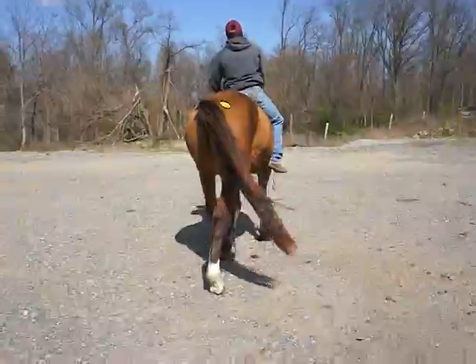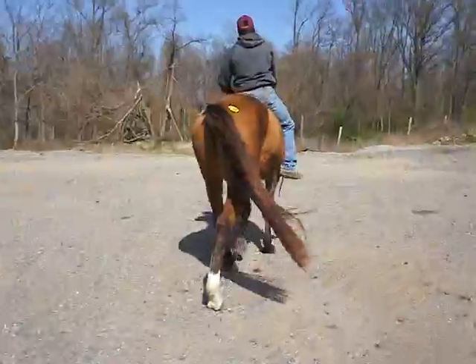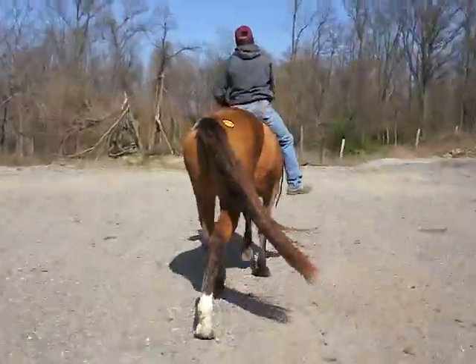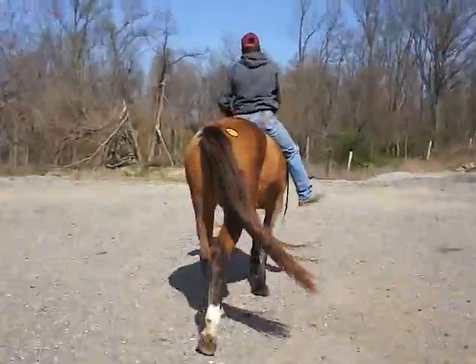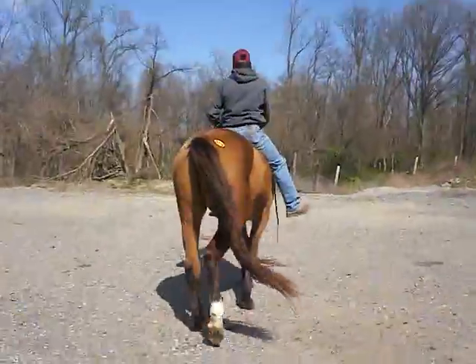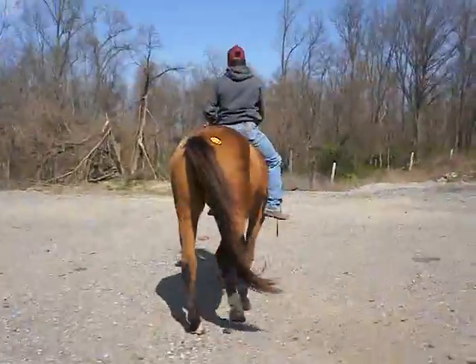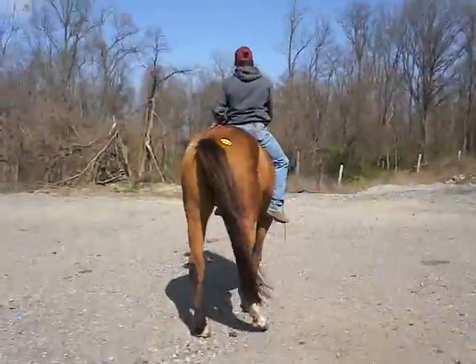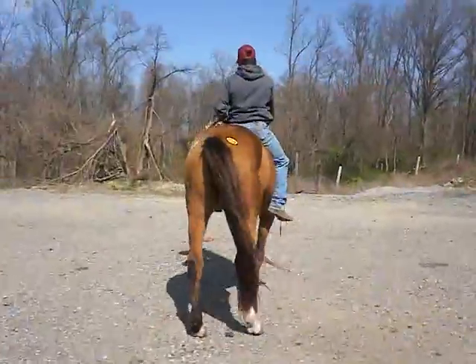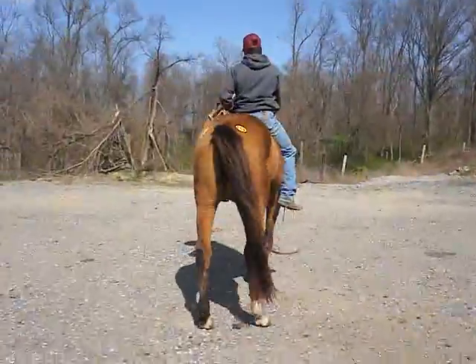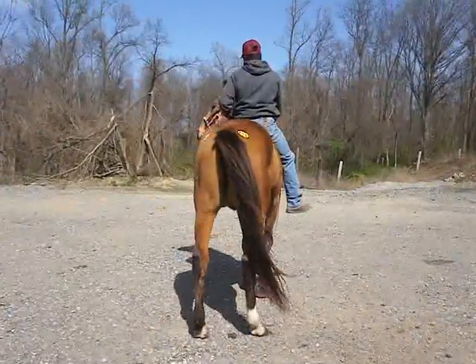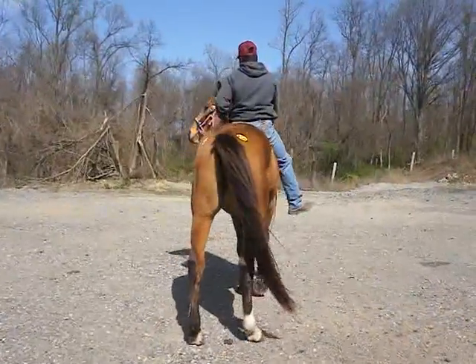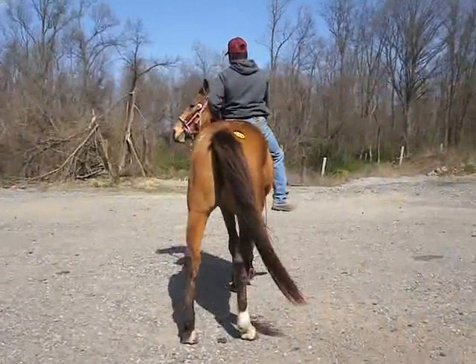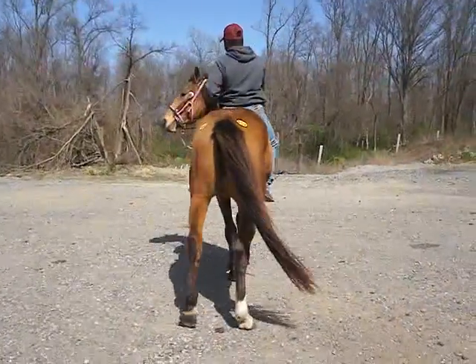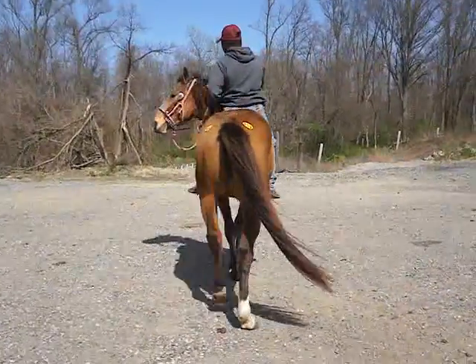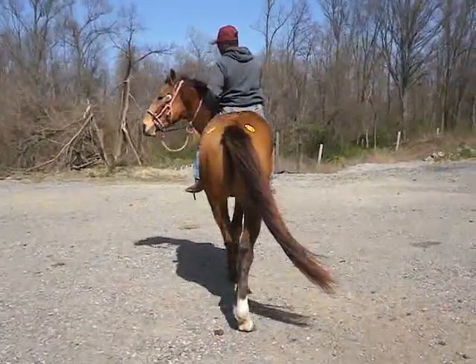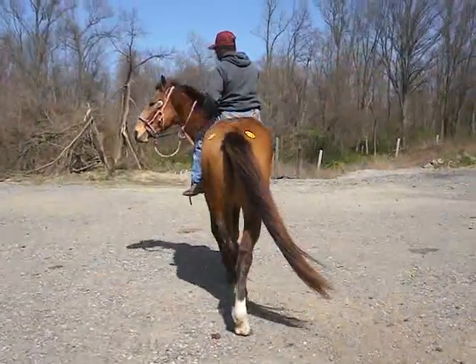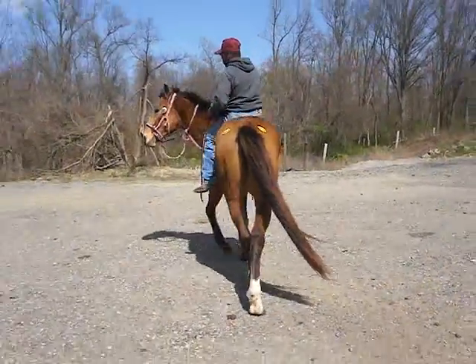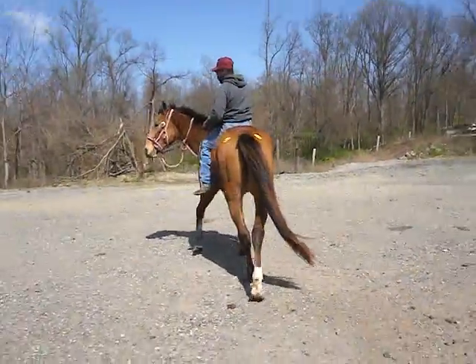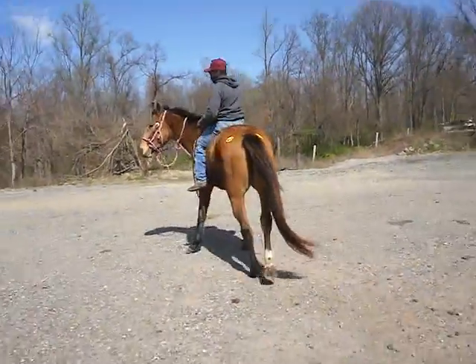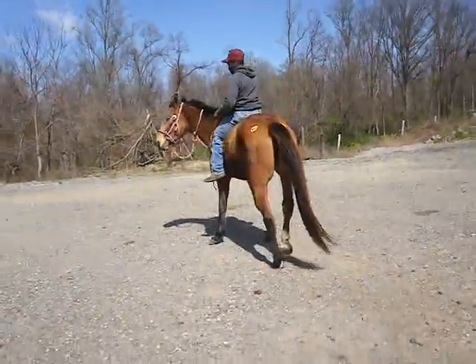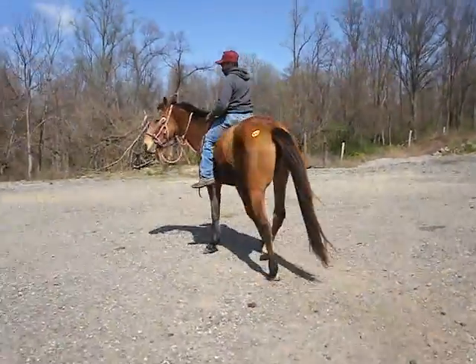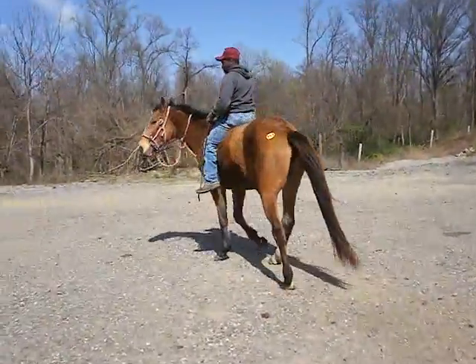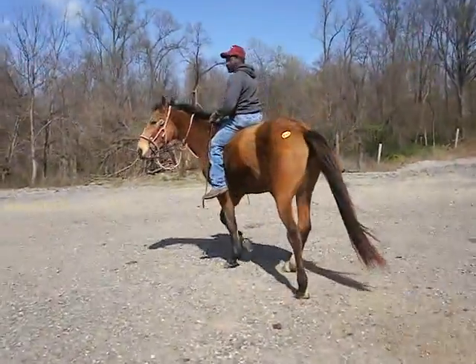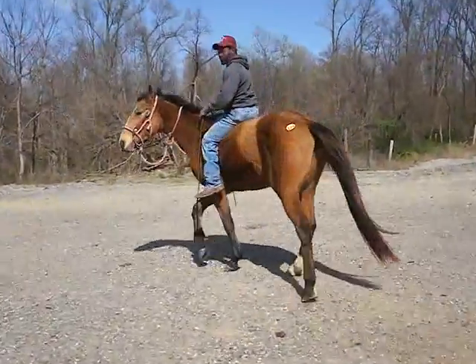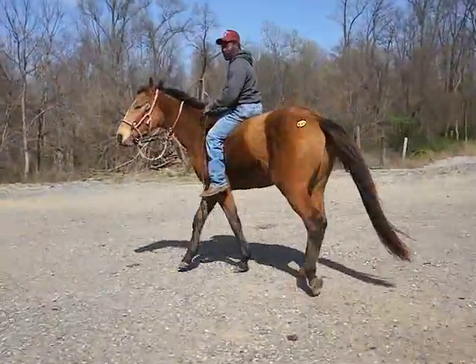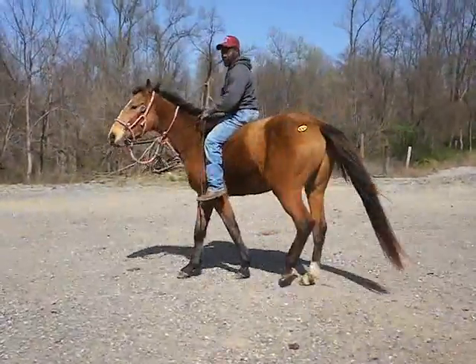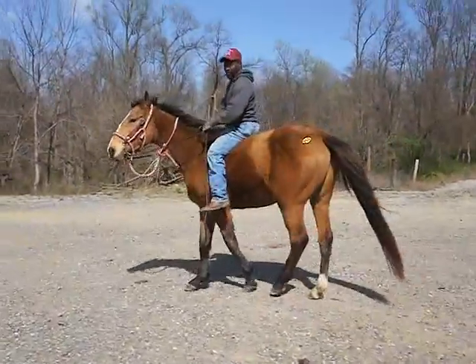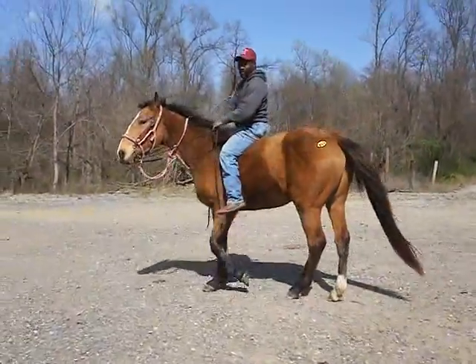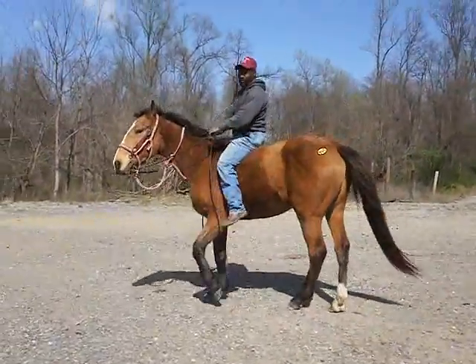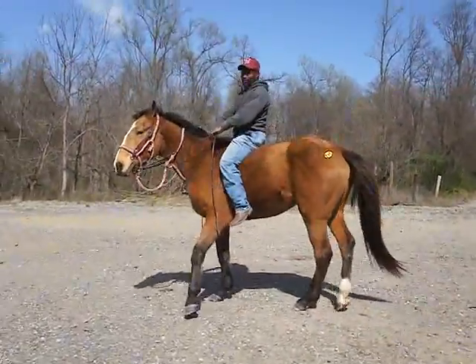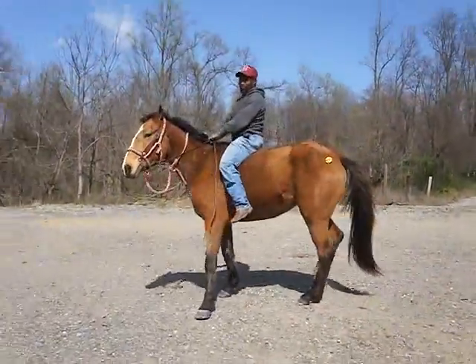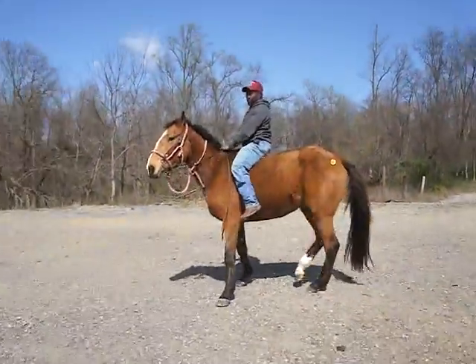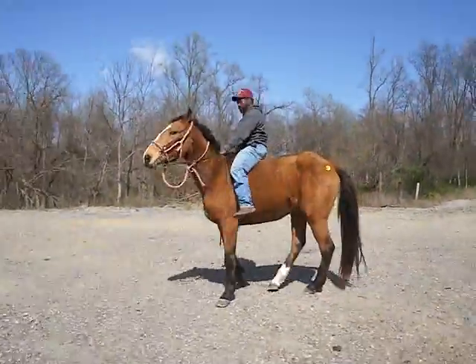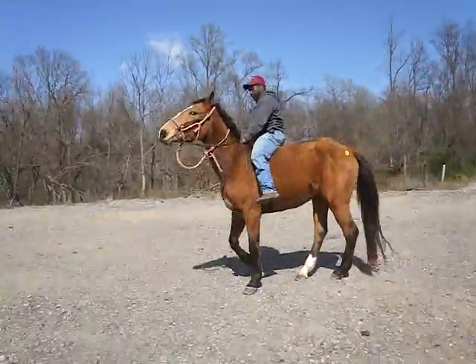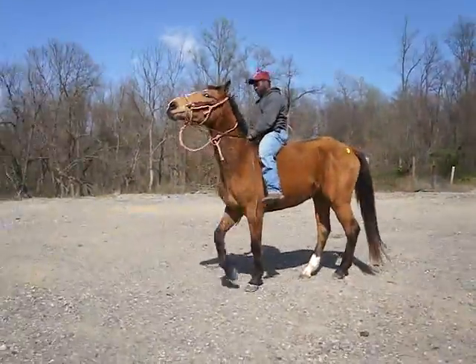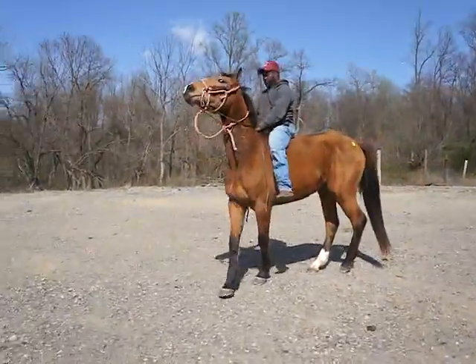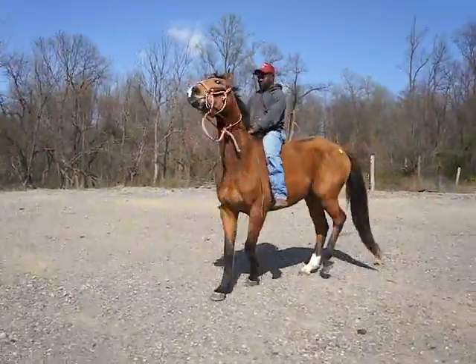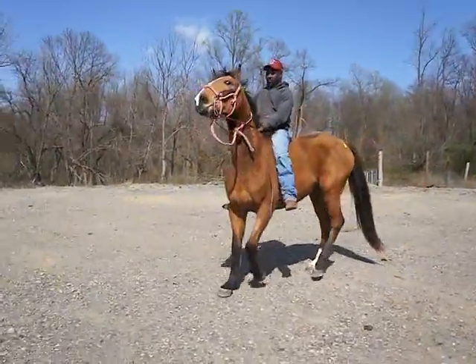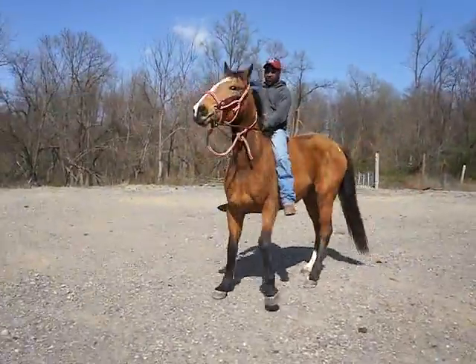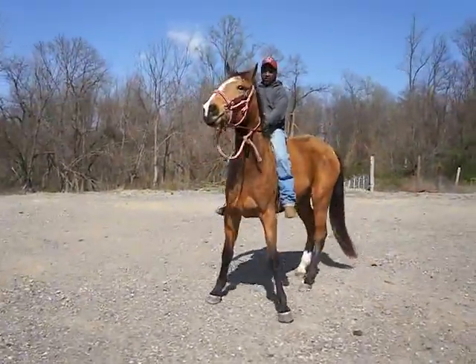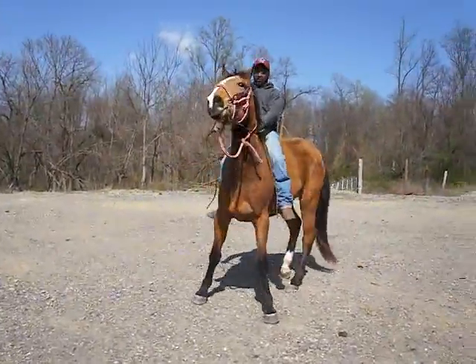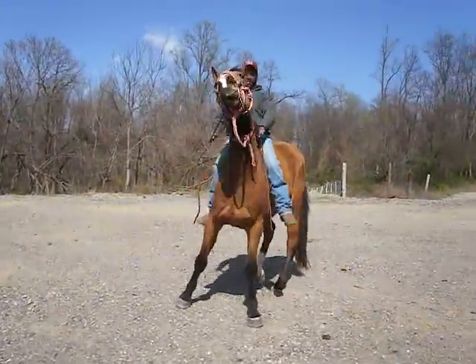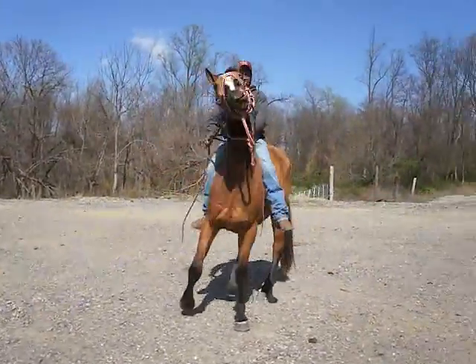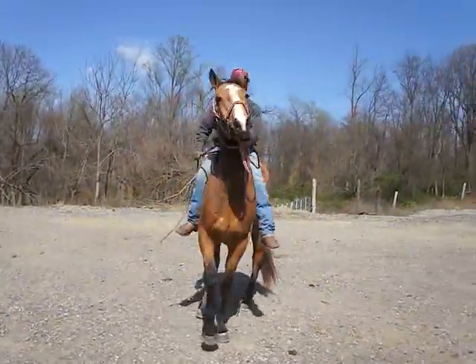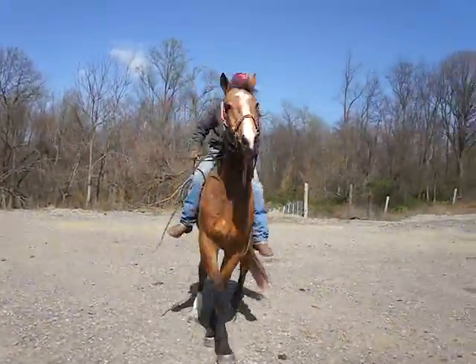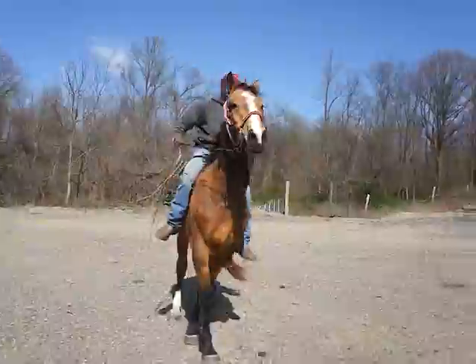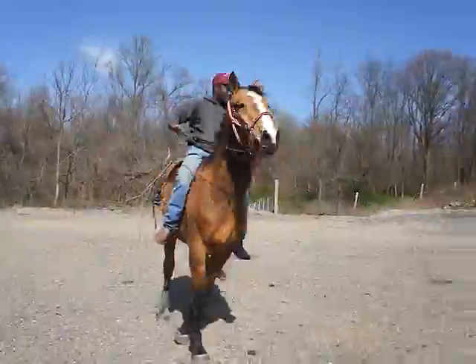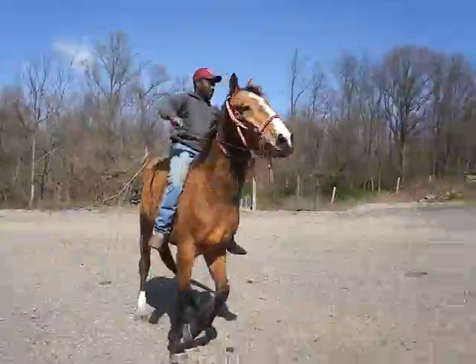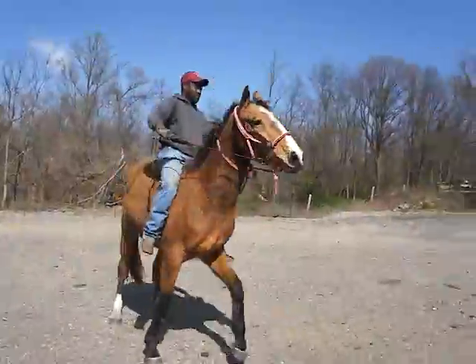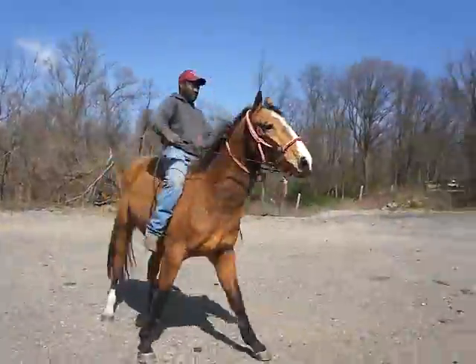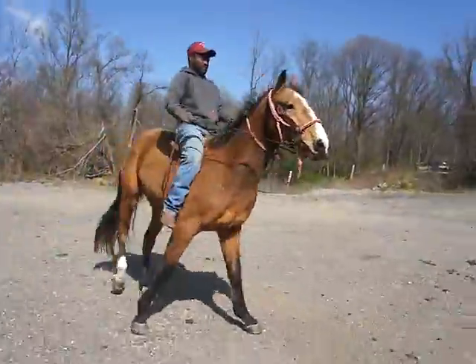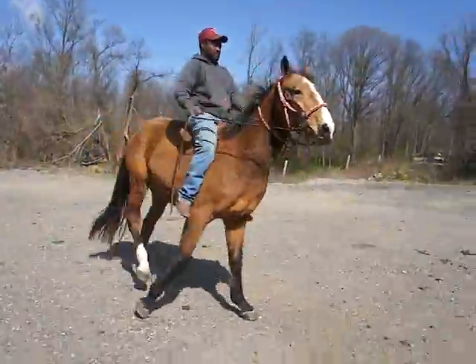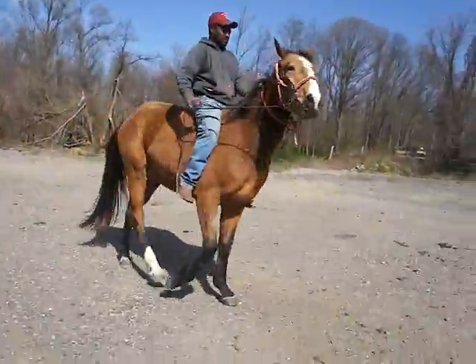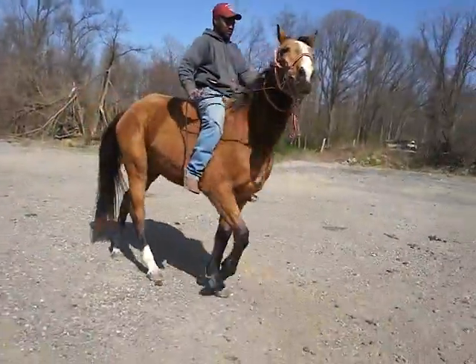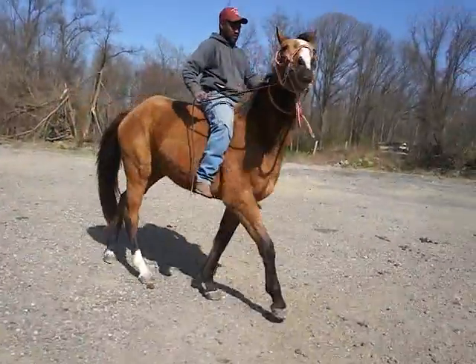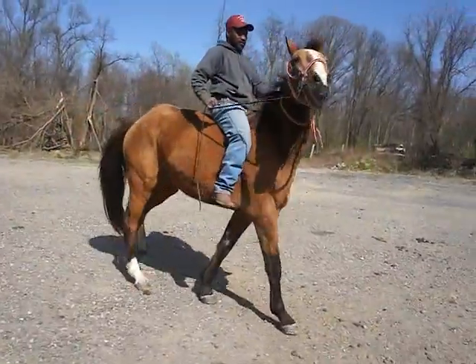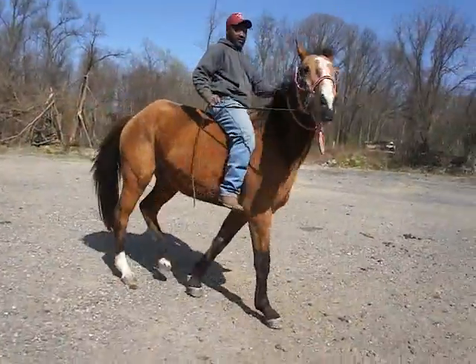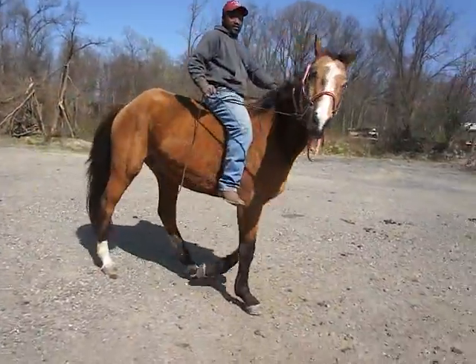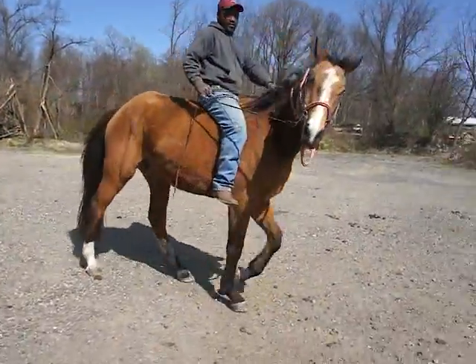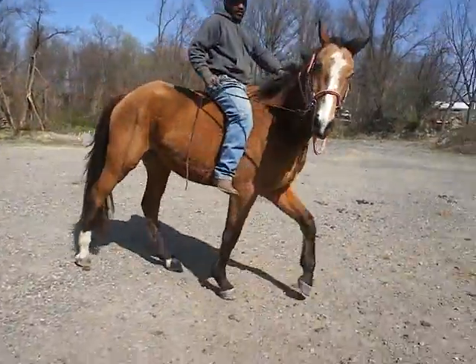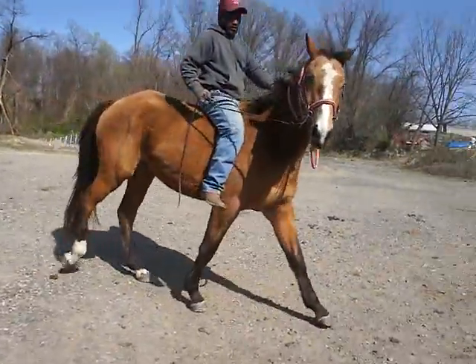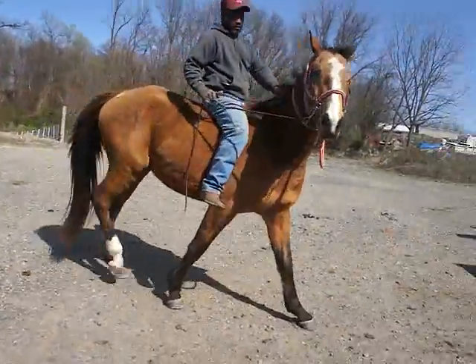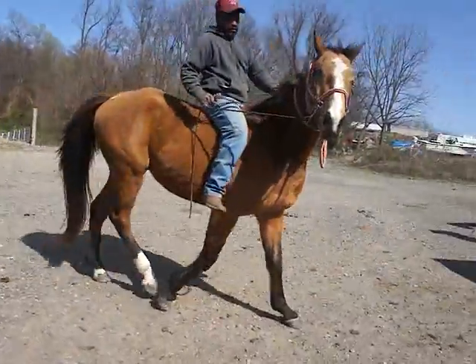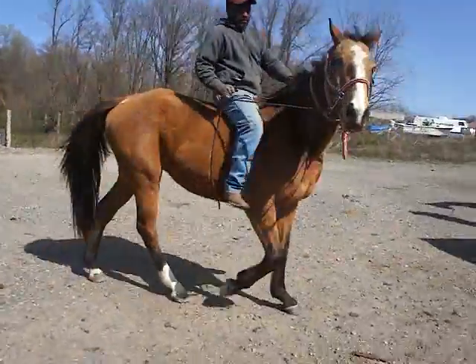Hip tag 859. Buckskin Warmblood gelding, four years old. He's got a blaze, shoes on the front.